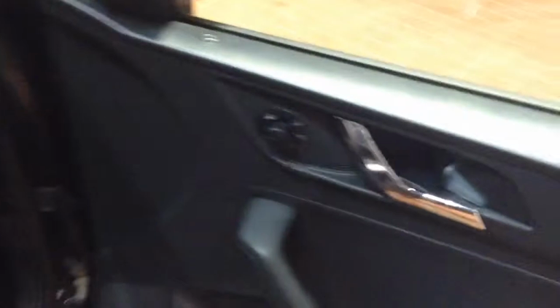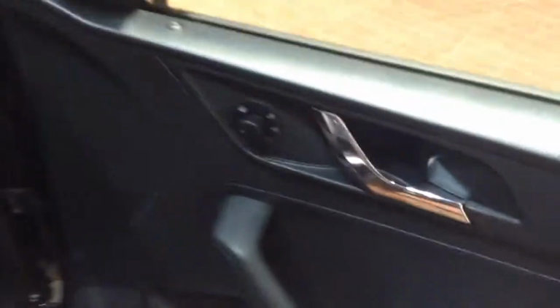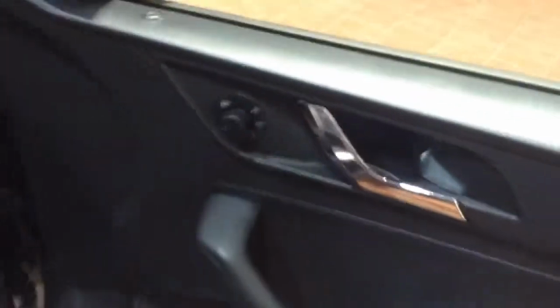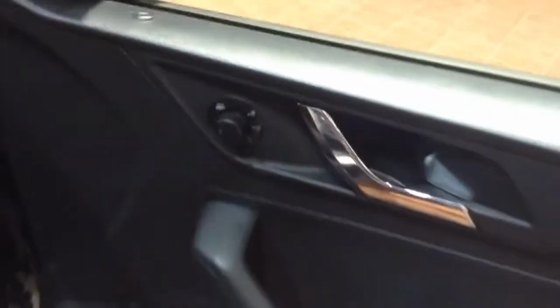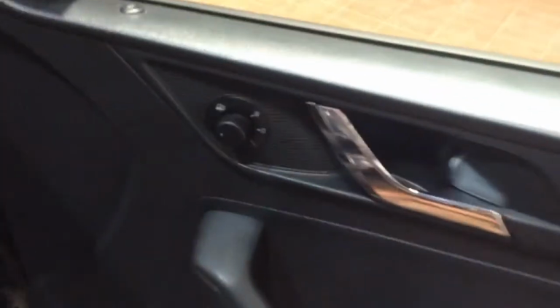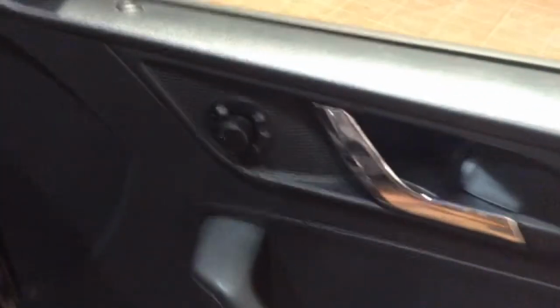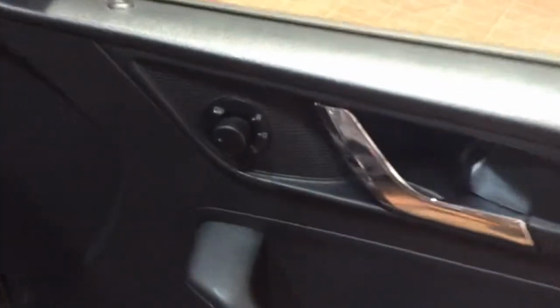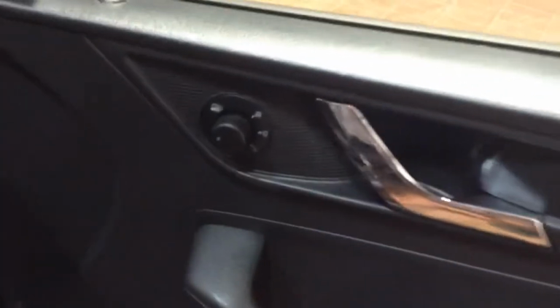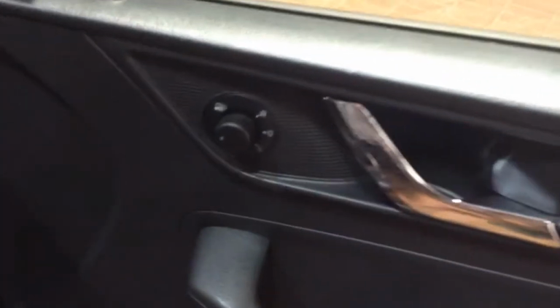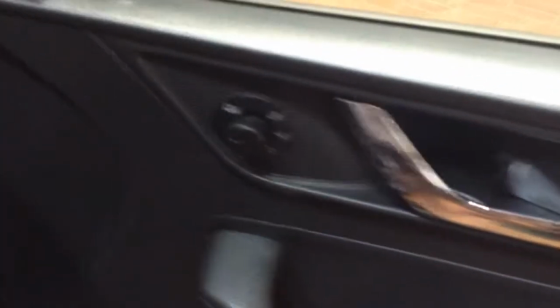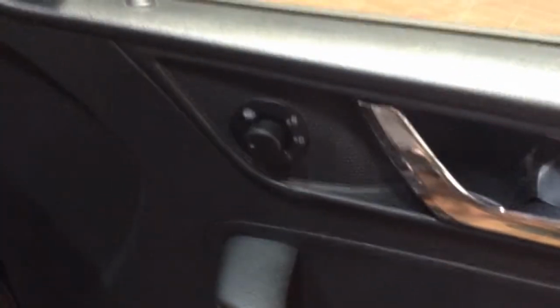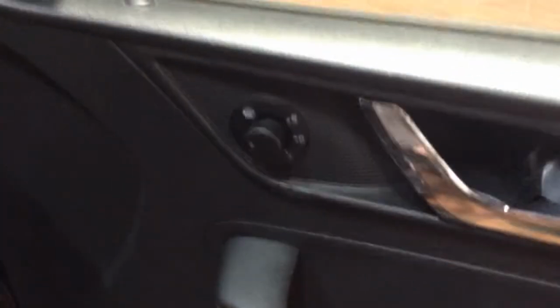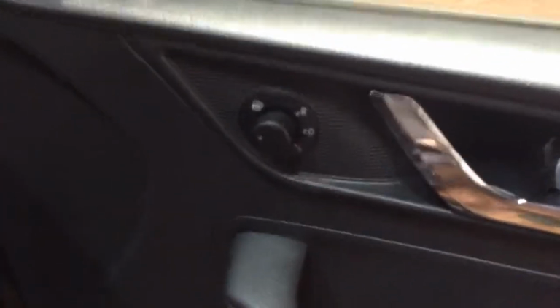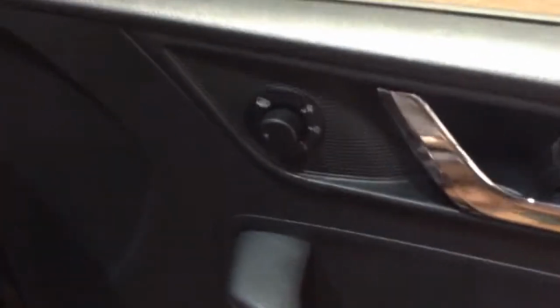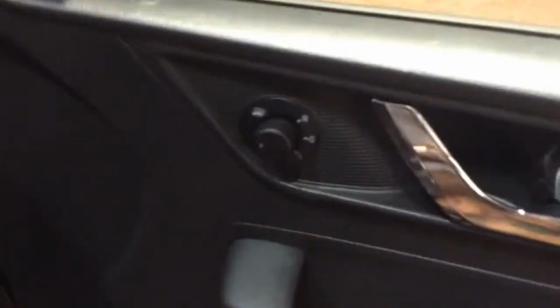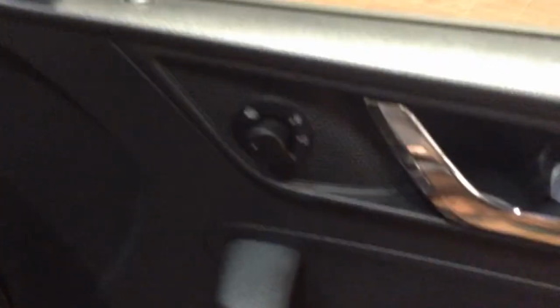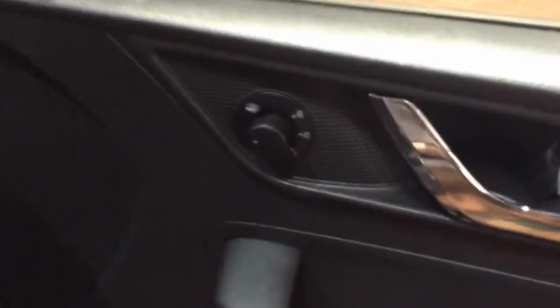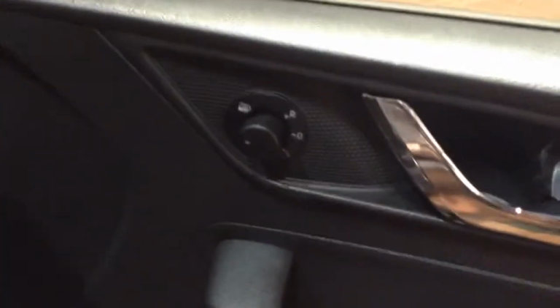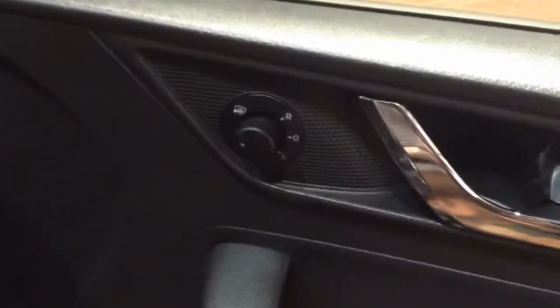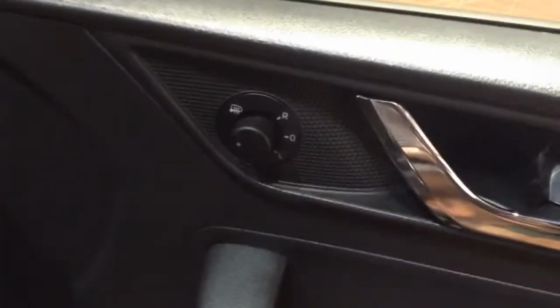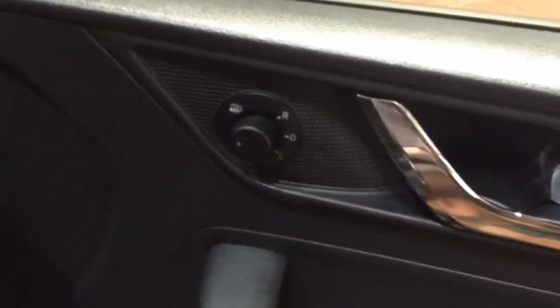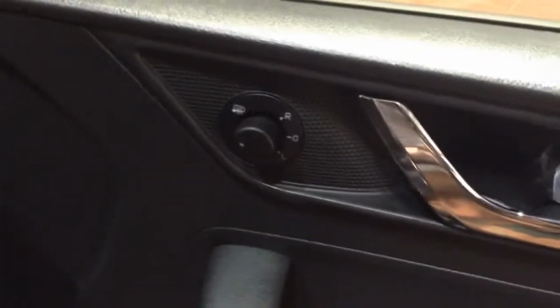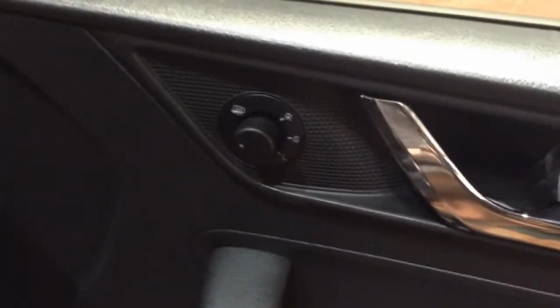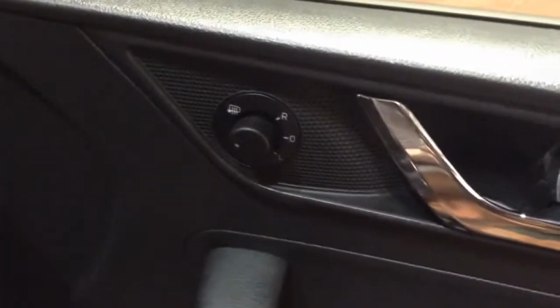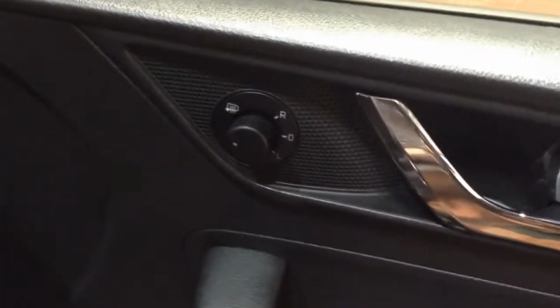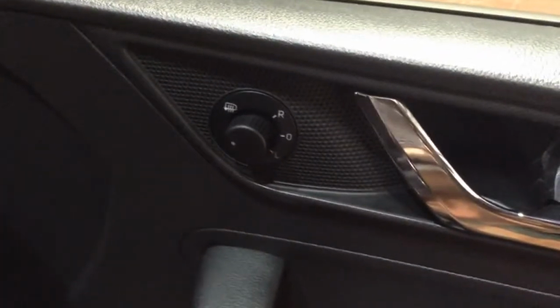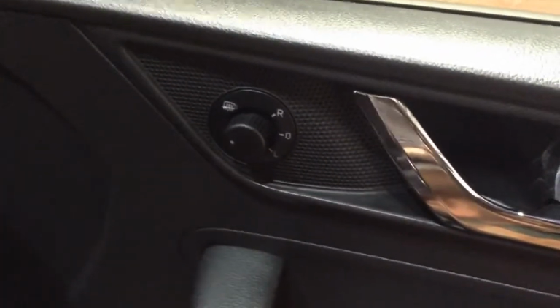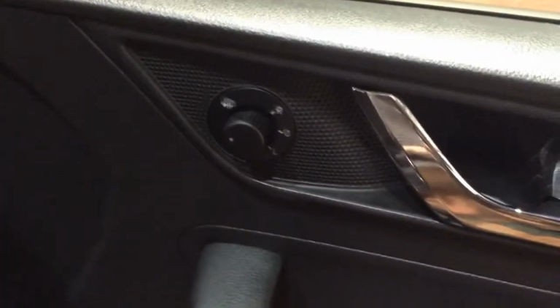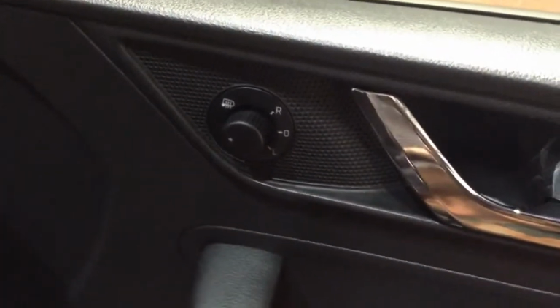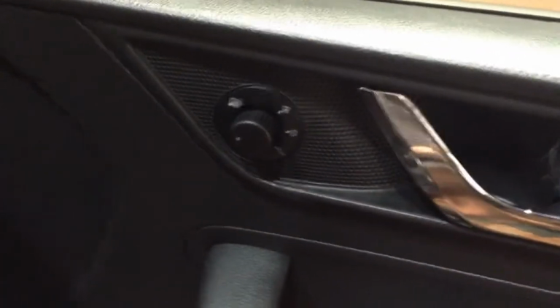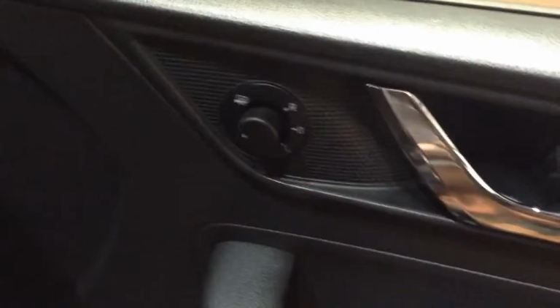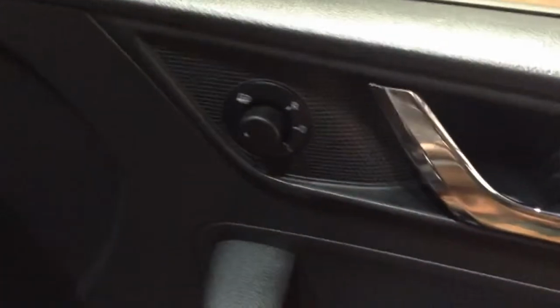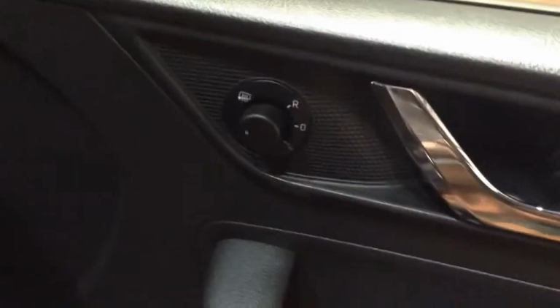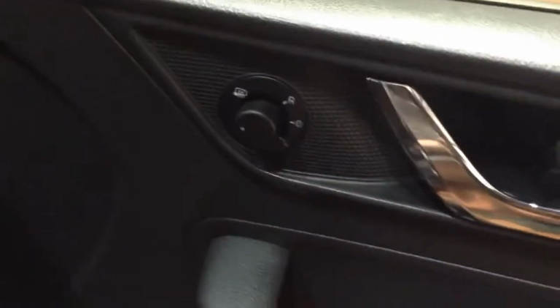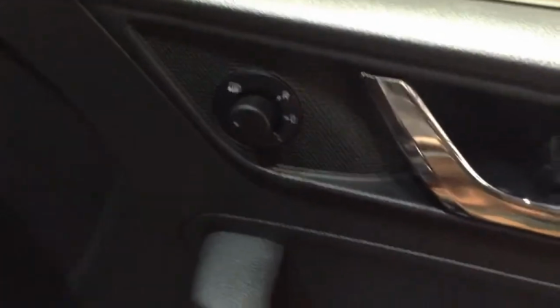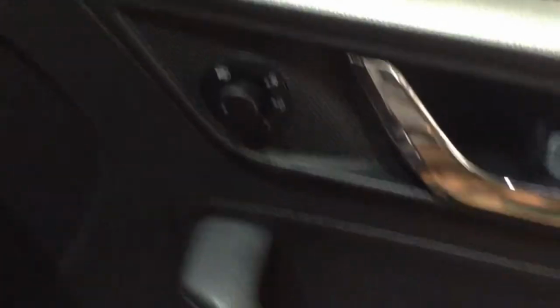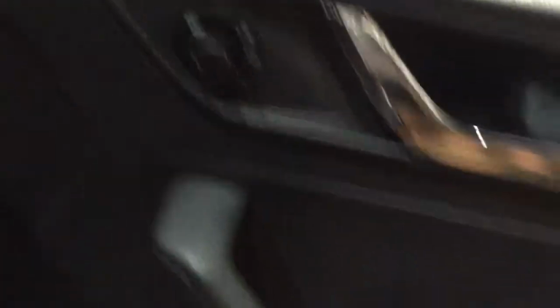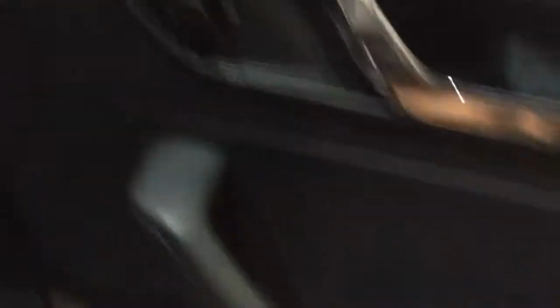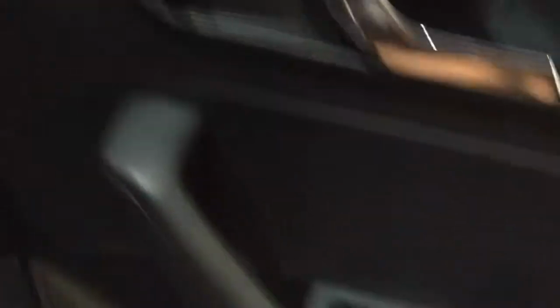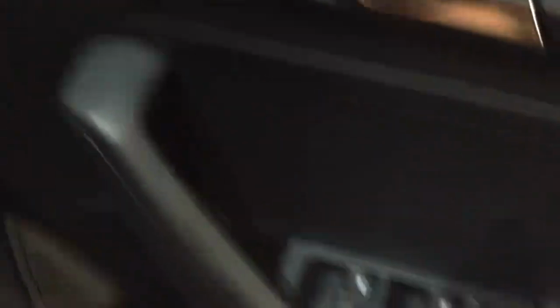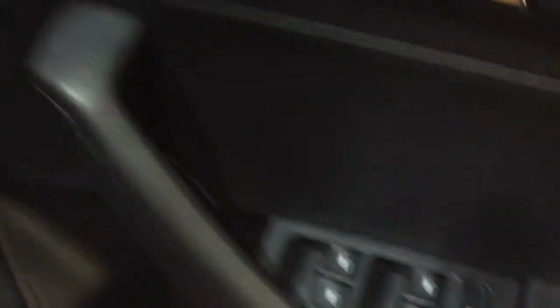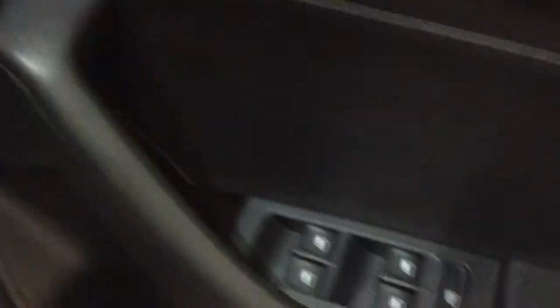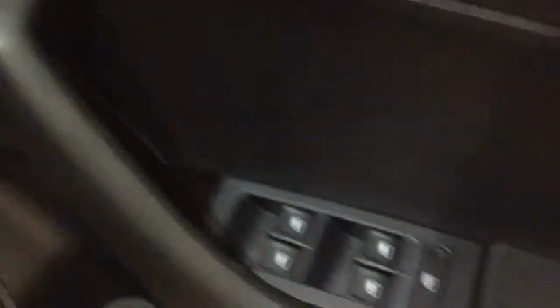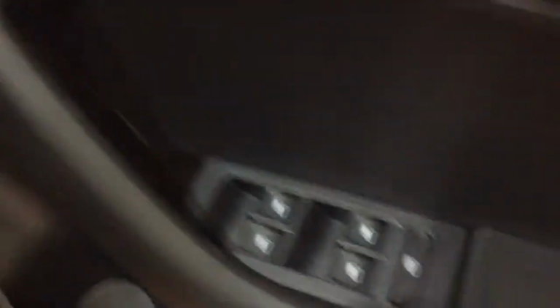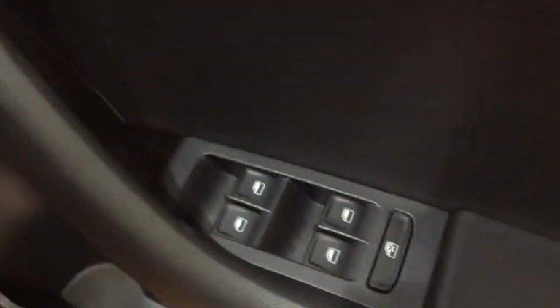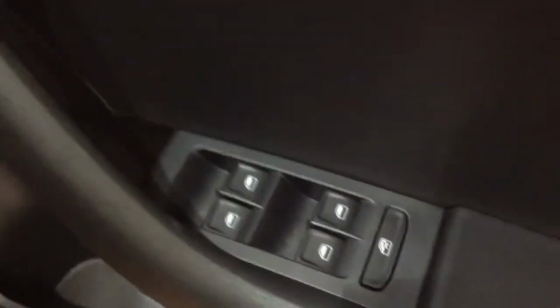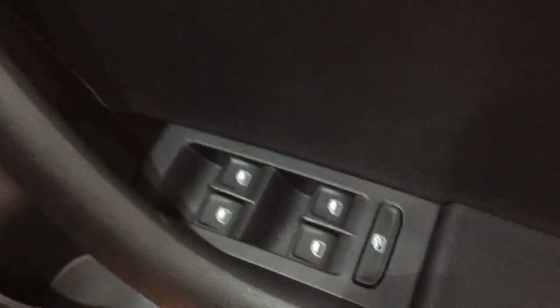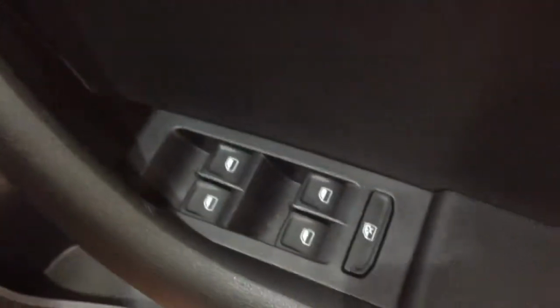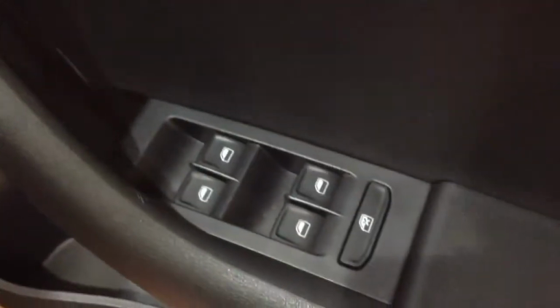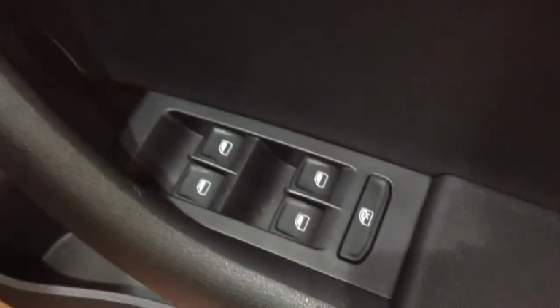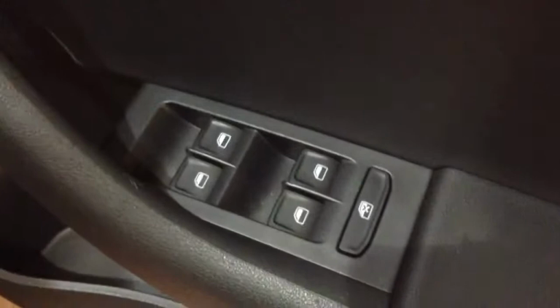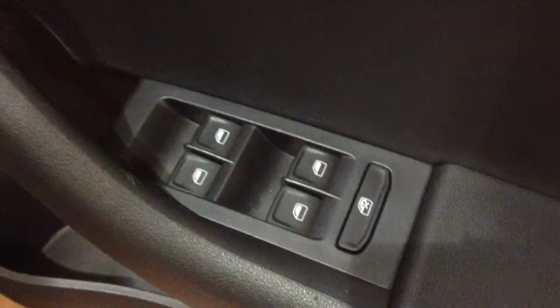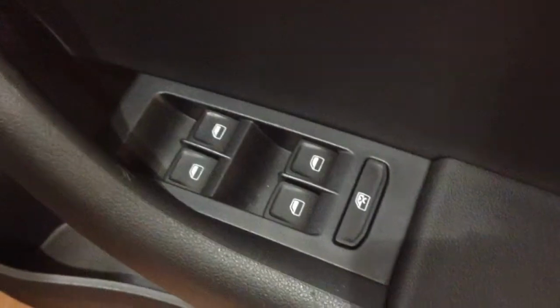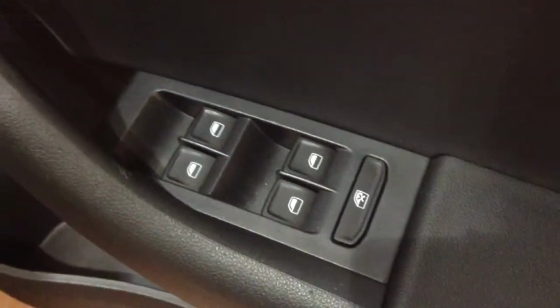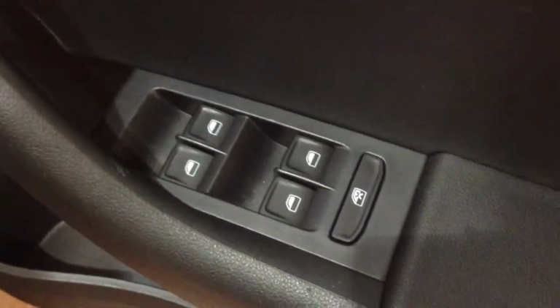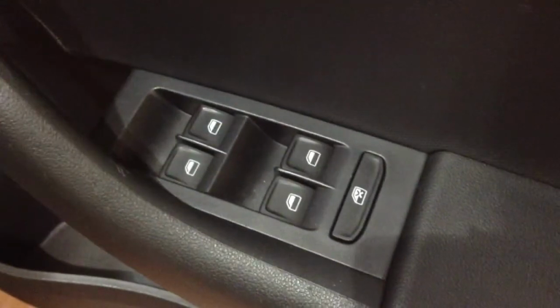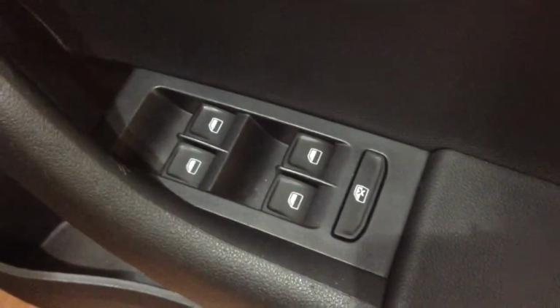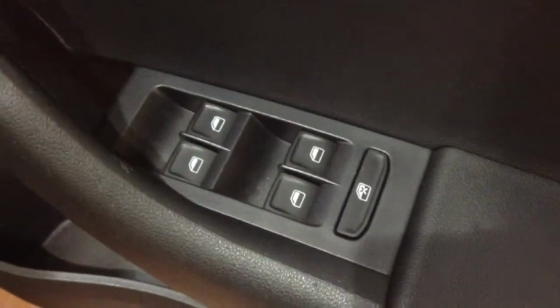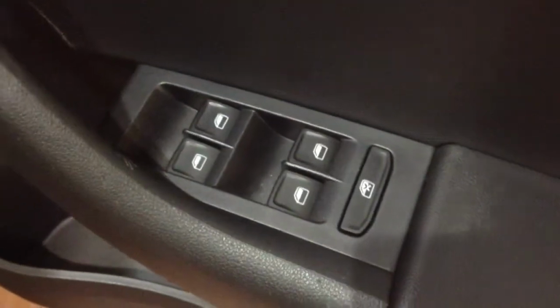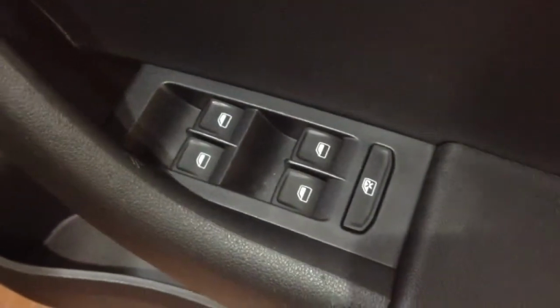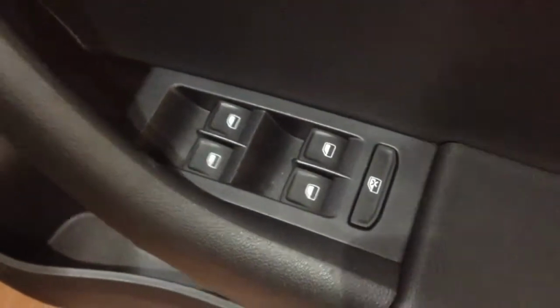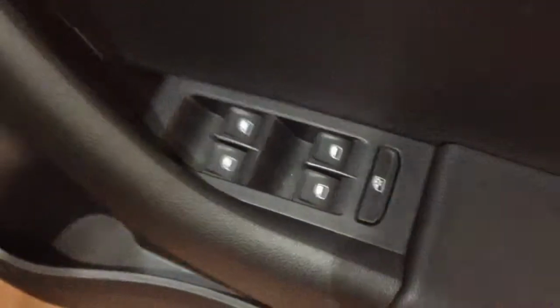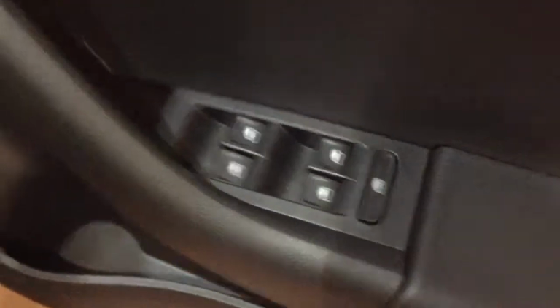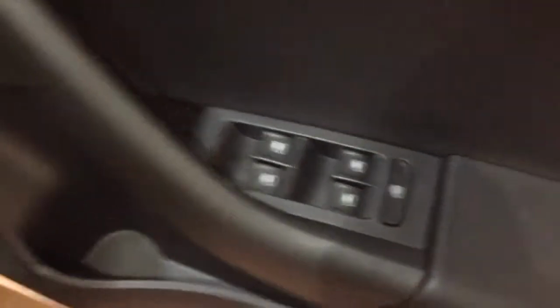Inside the driver's door you'll find the controls for the electrically adjustable and heated wing mirrors, as well as the controls for the electric windows all round.